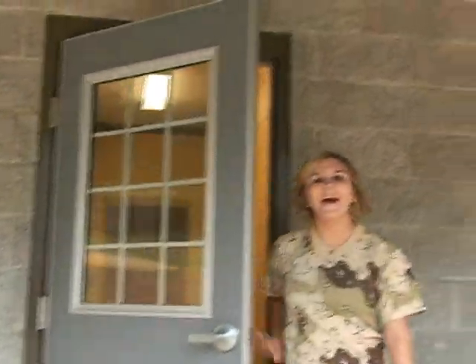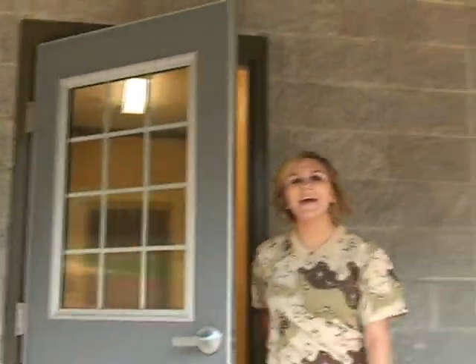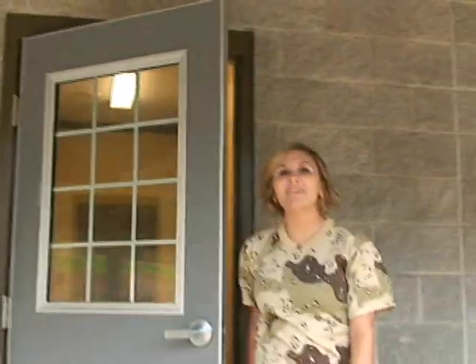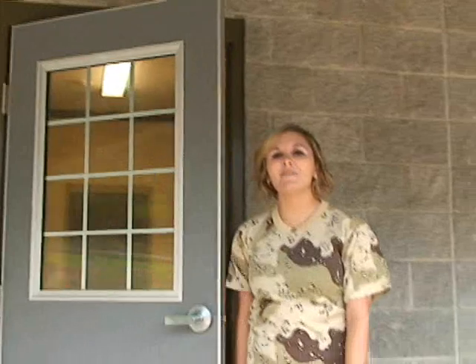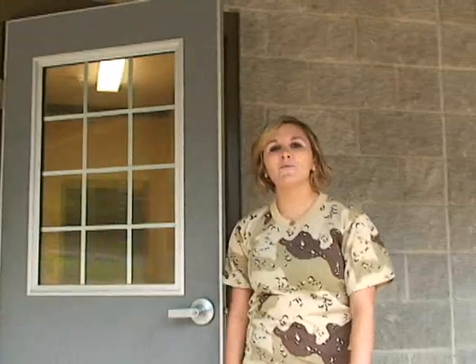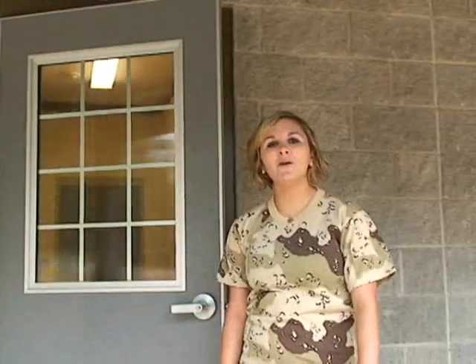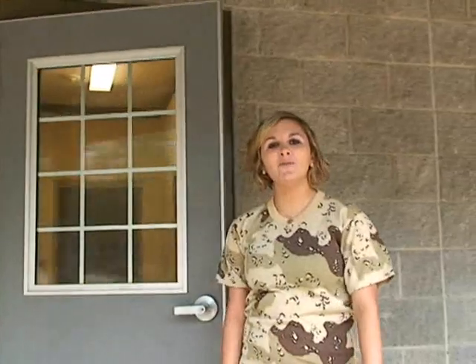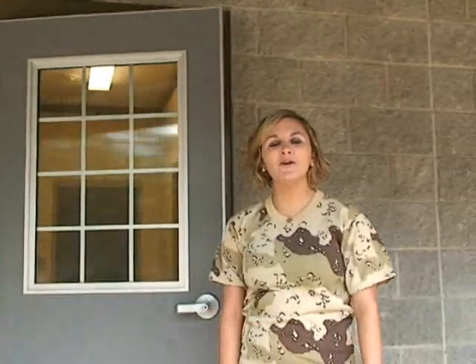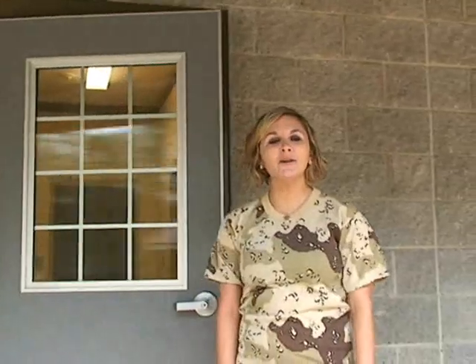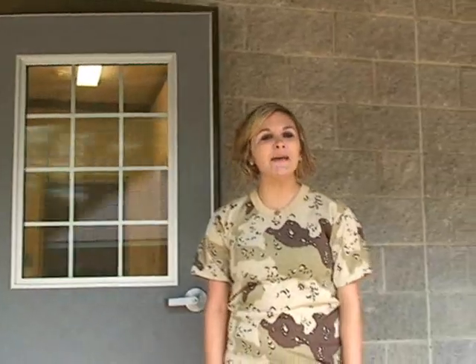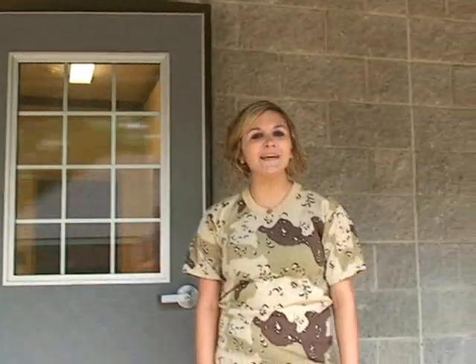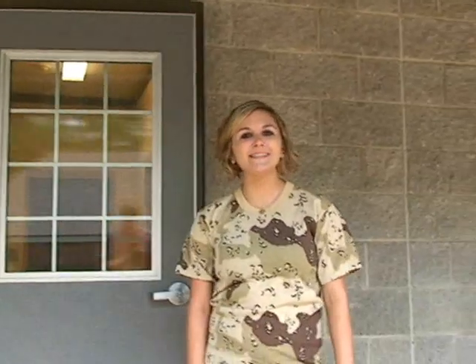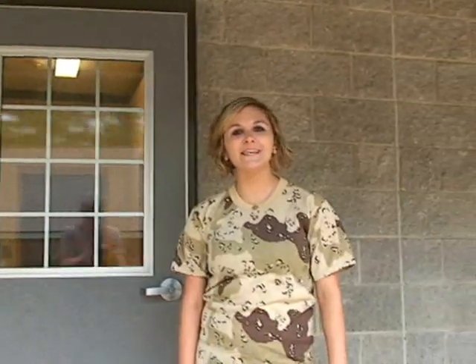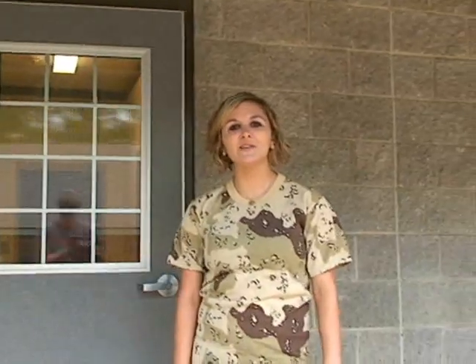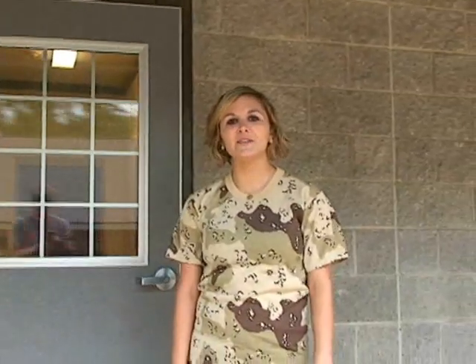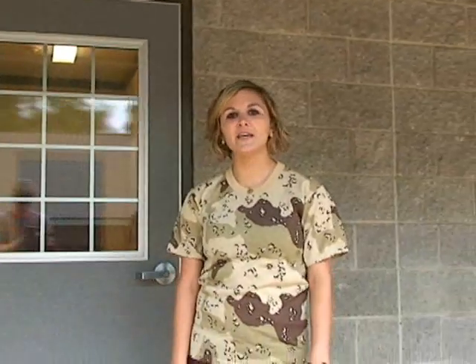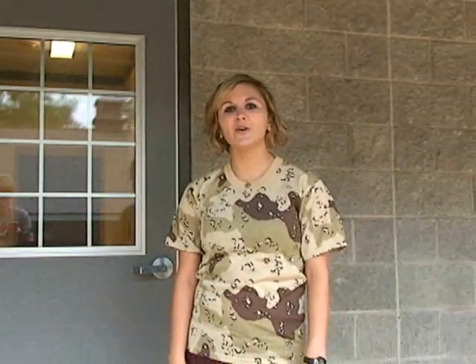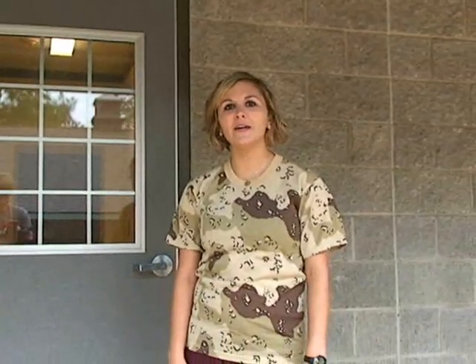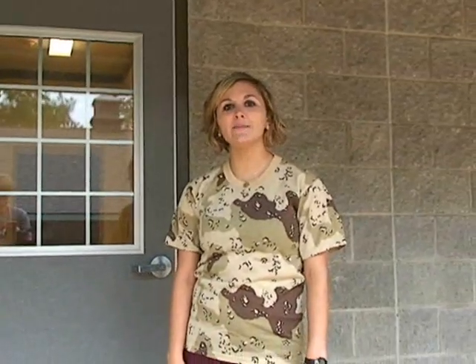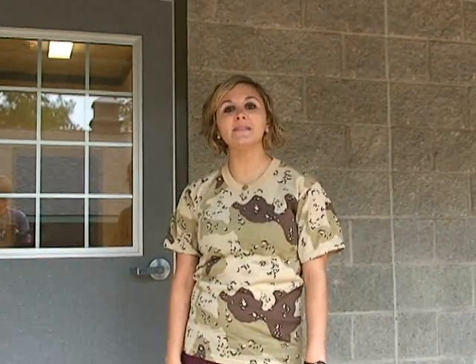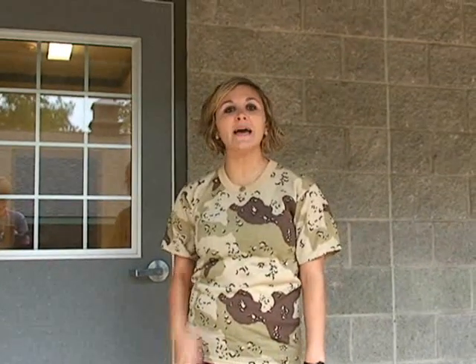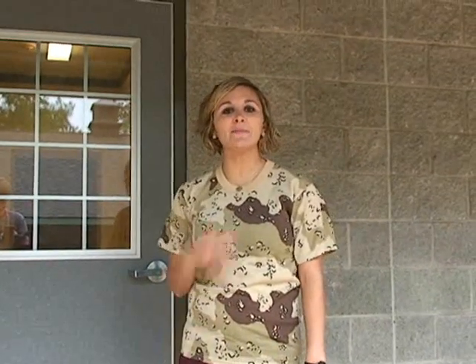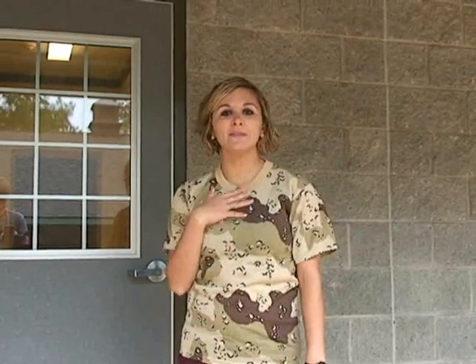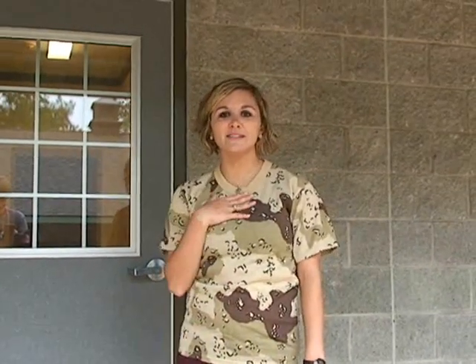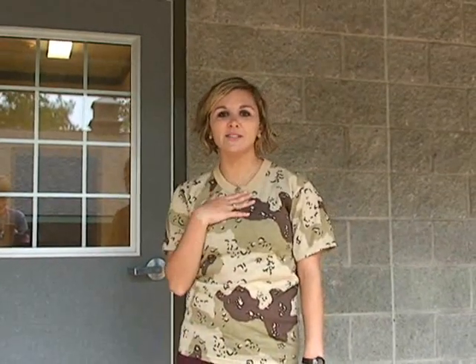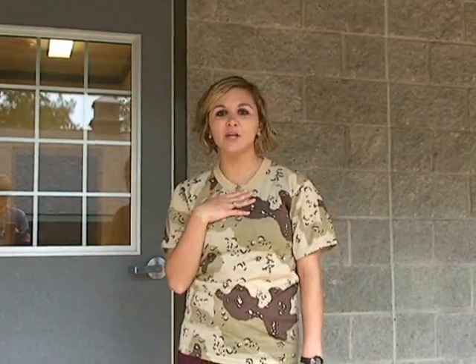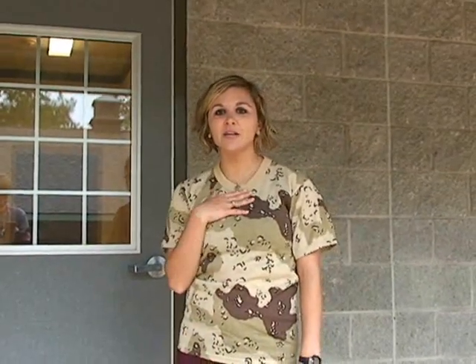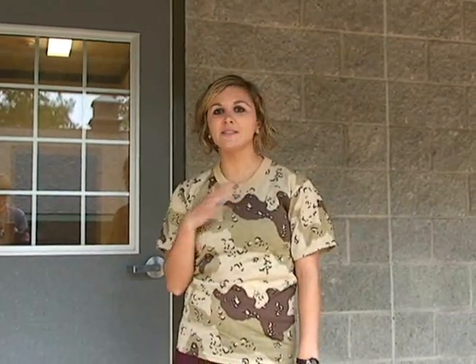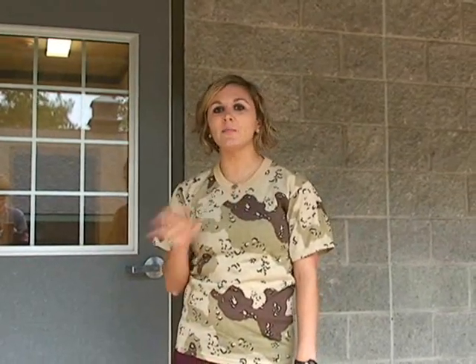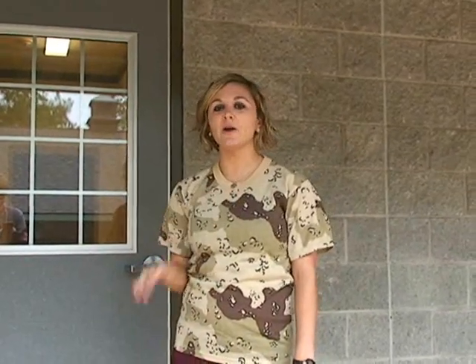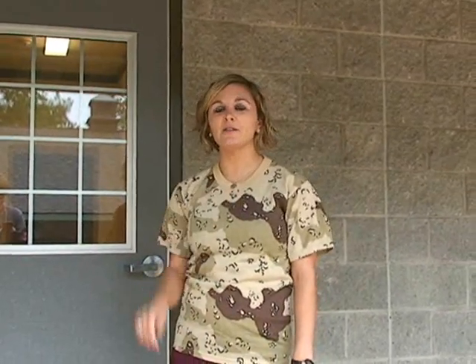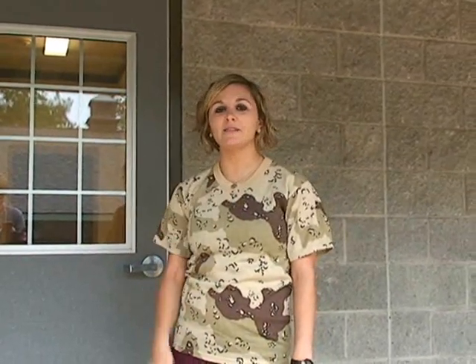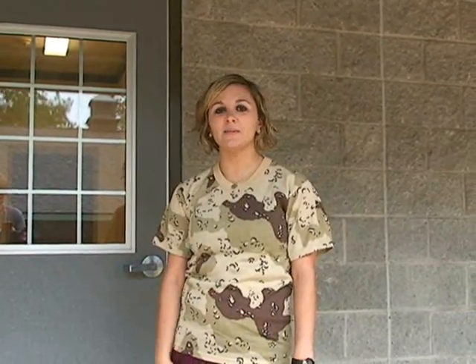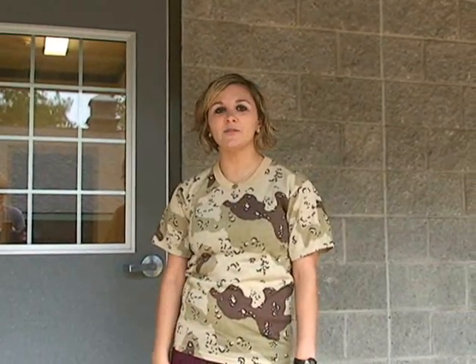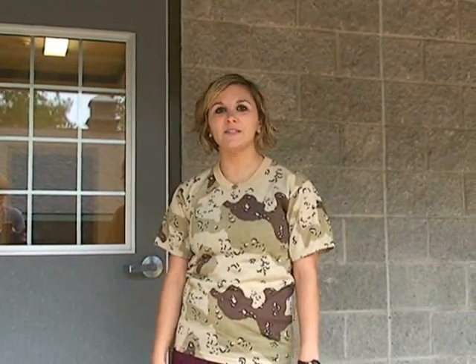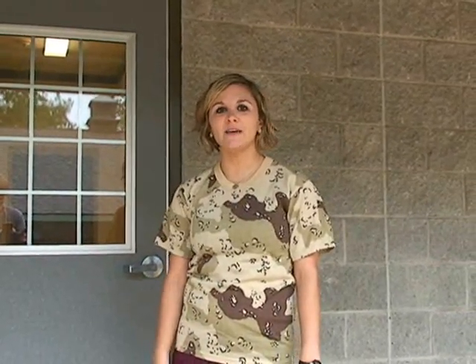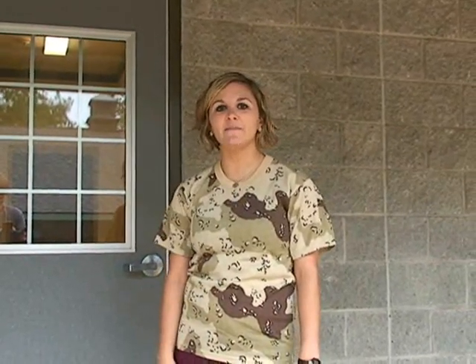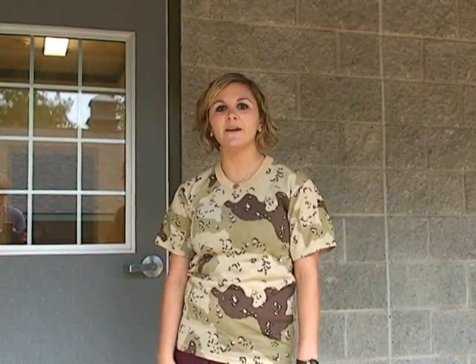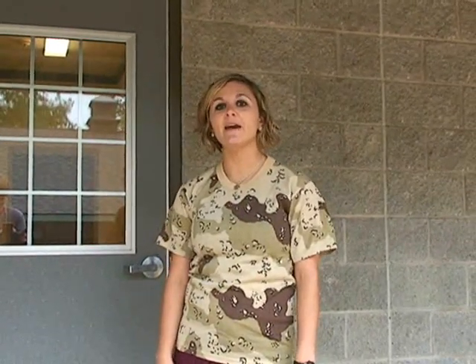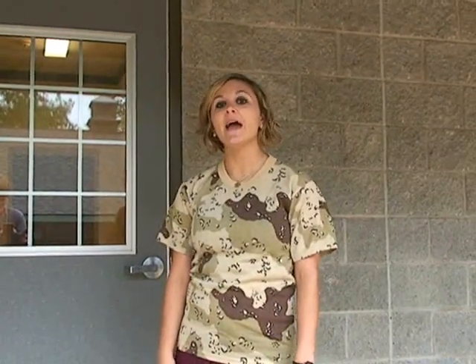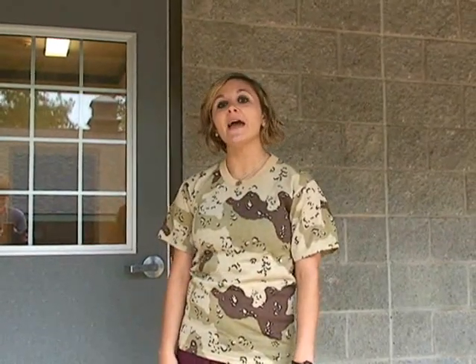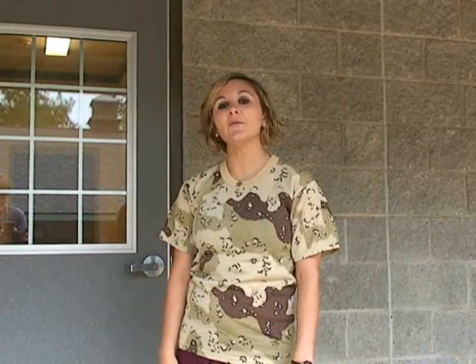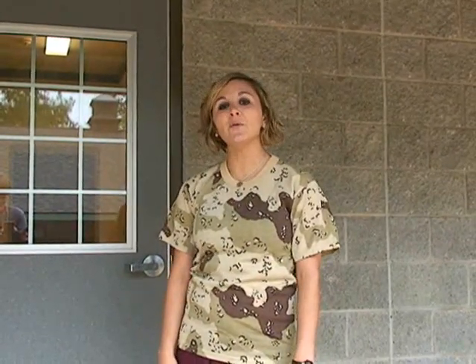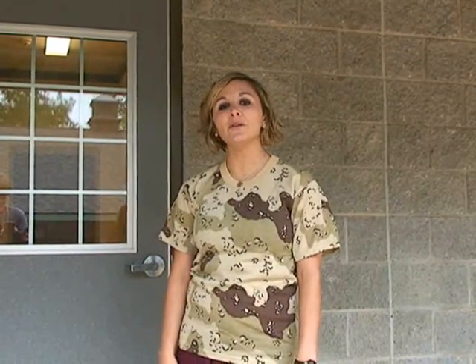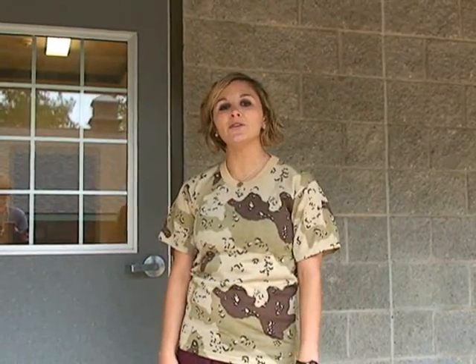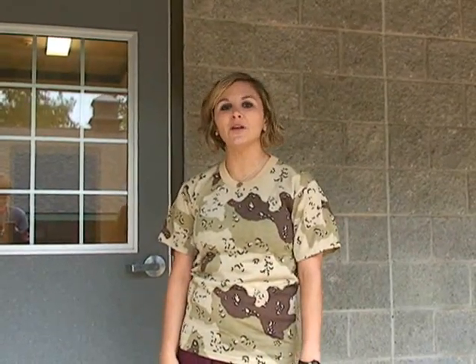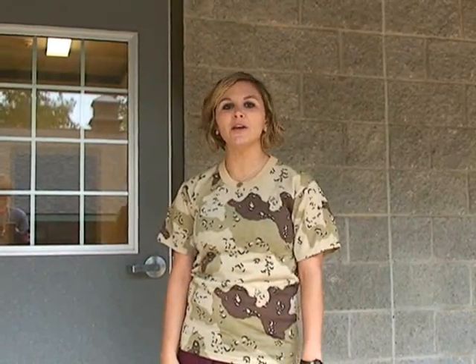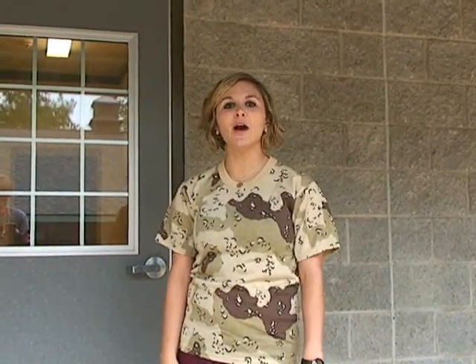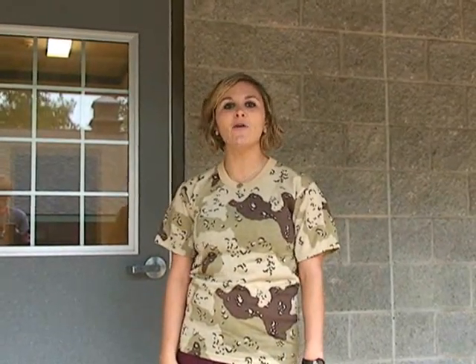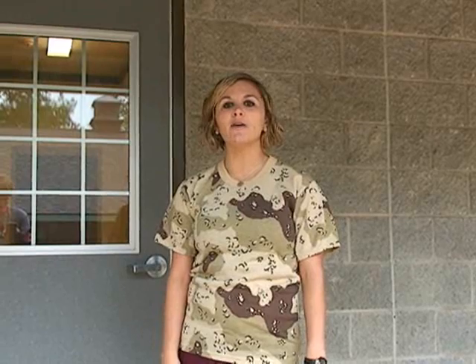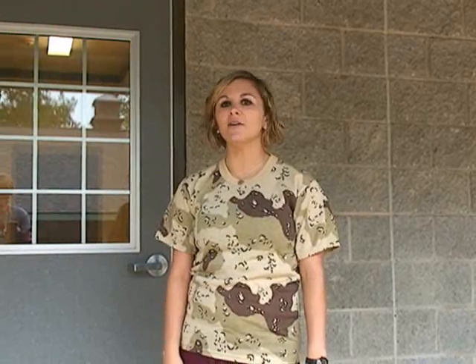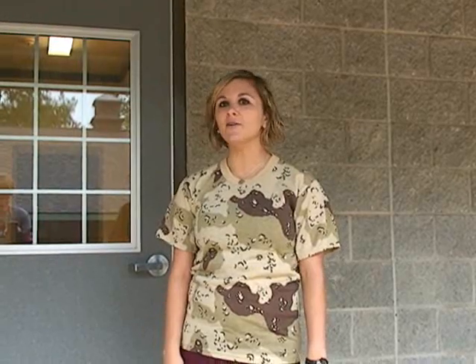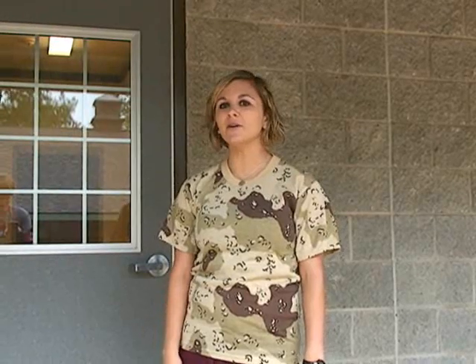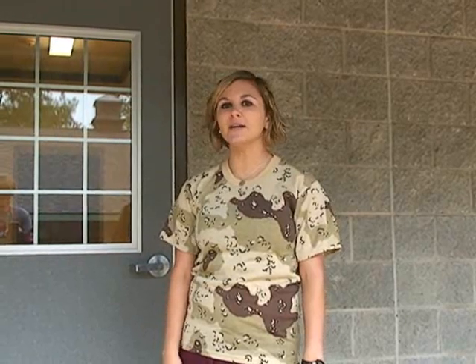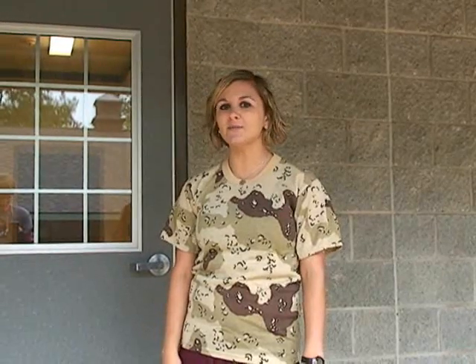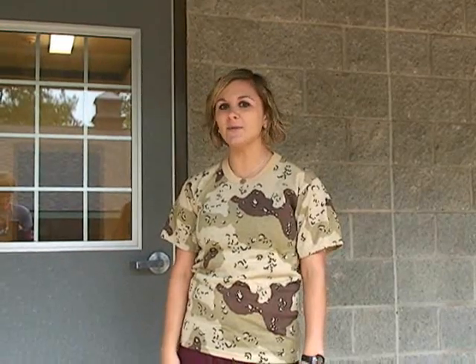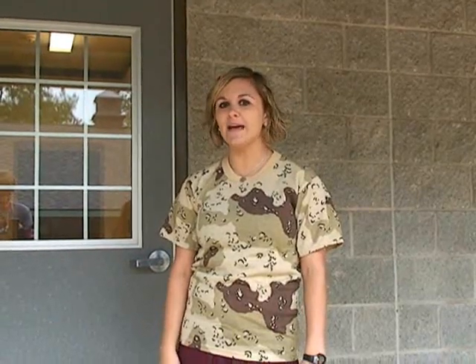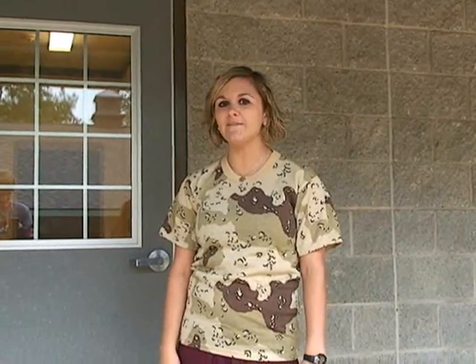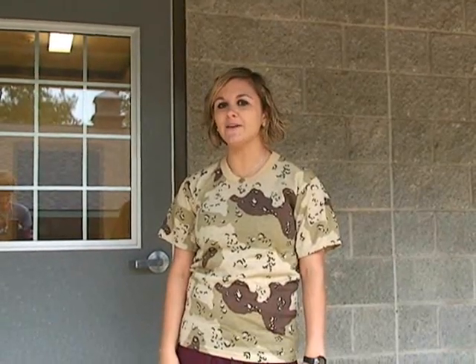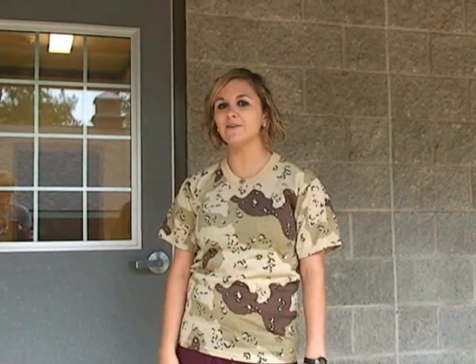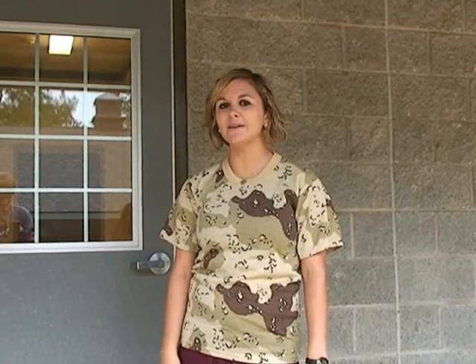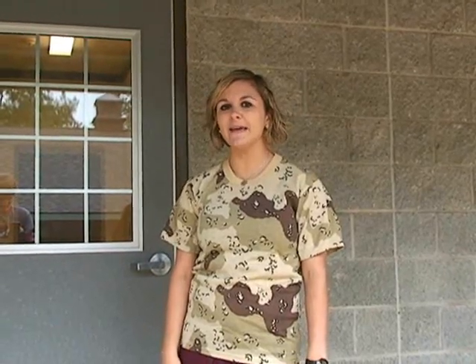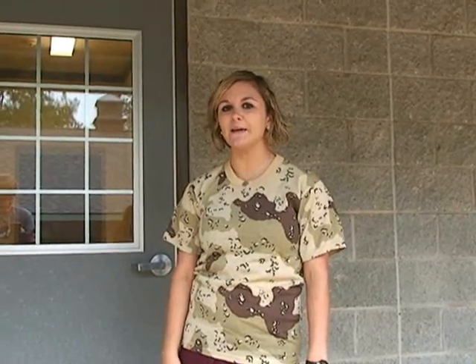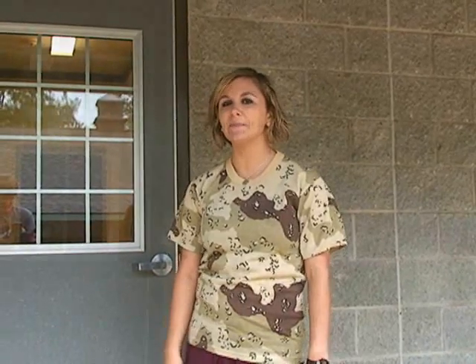Hi everyone! Welcome to SLC Cribs. I'm Lindsey Johnson, part of the summer staff here, and we want to show y'all our new cribs we have here on camp.